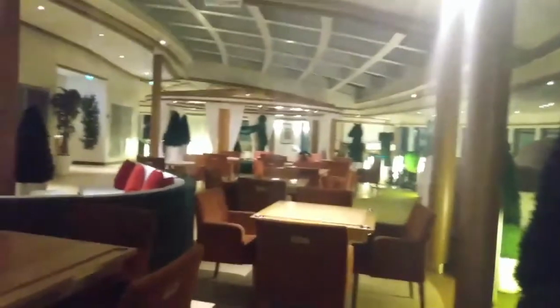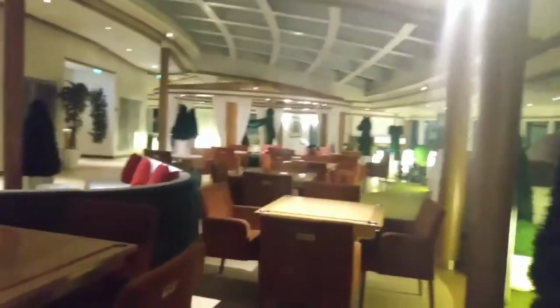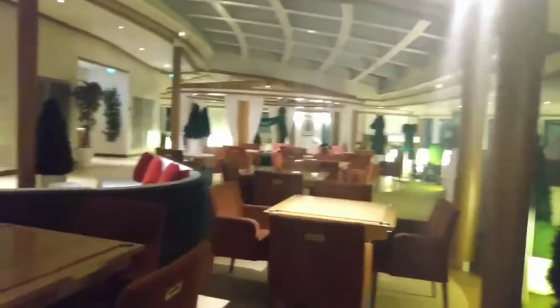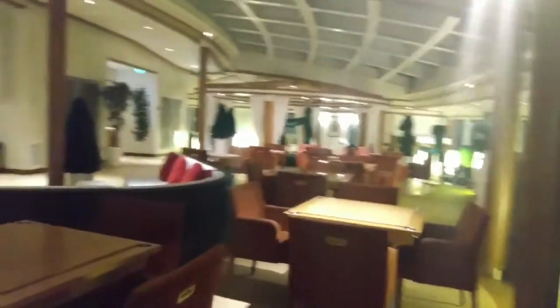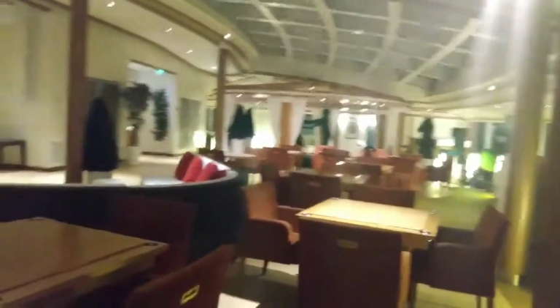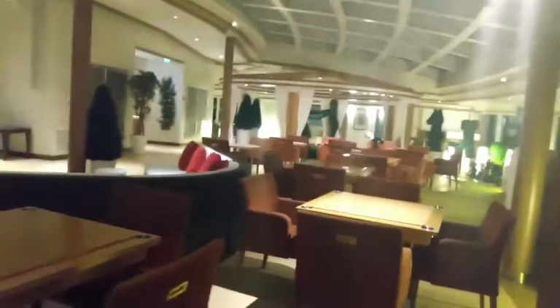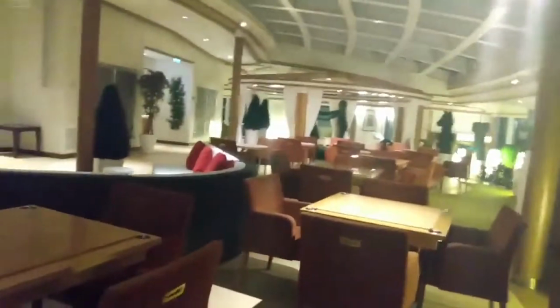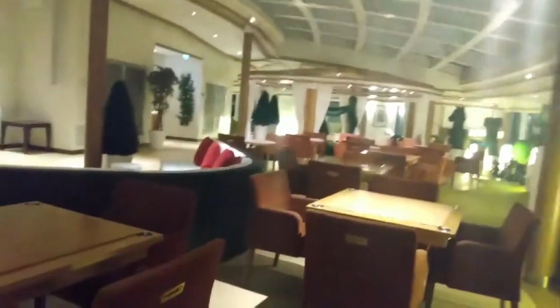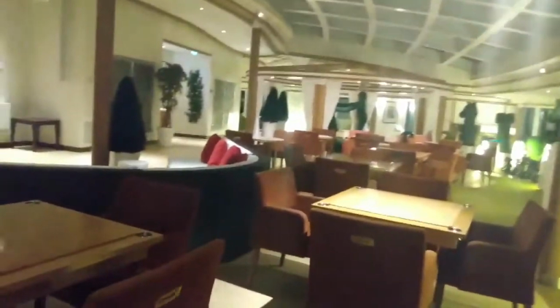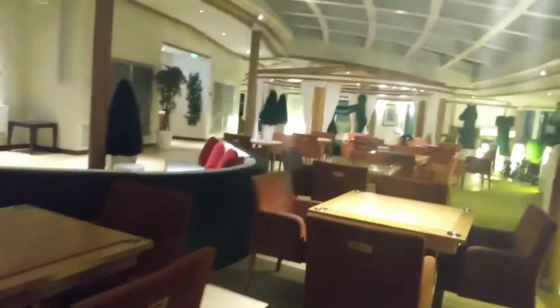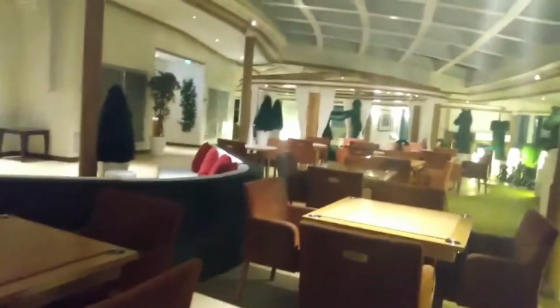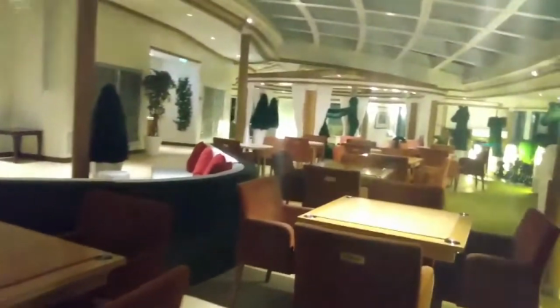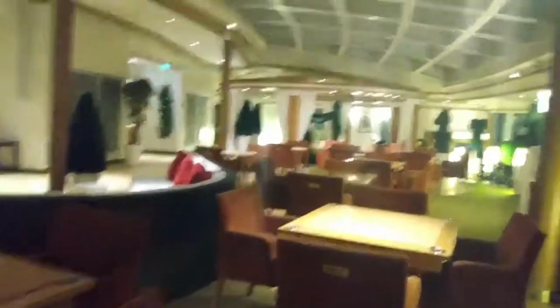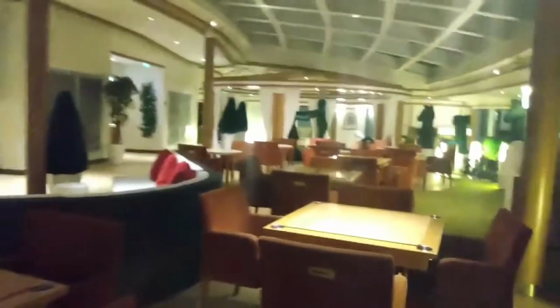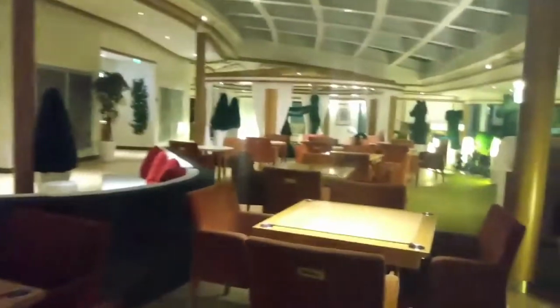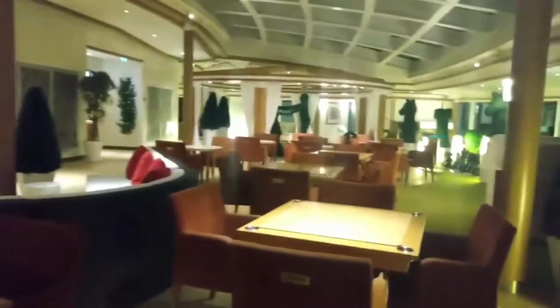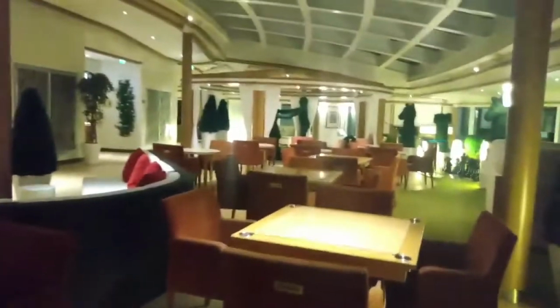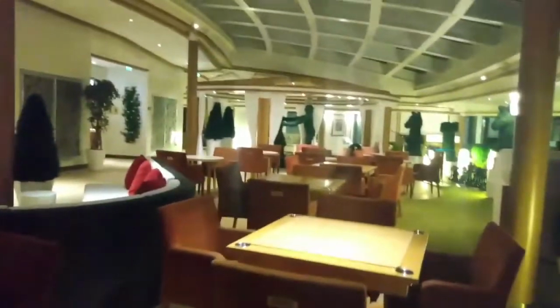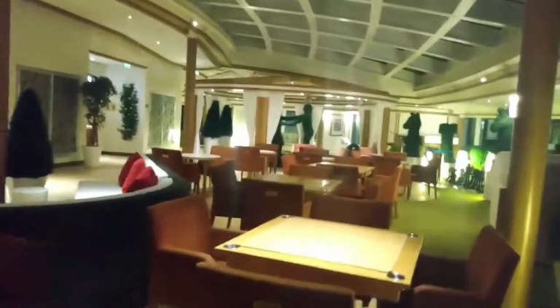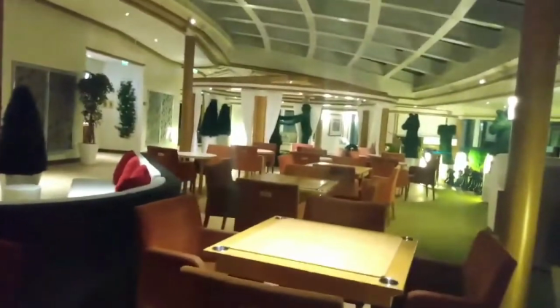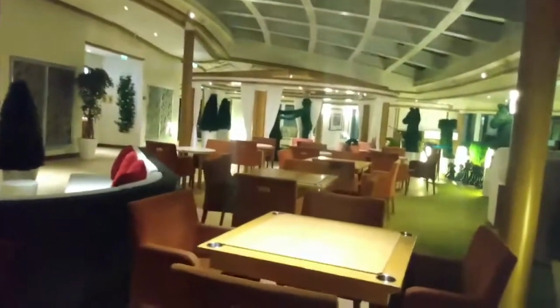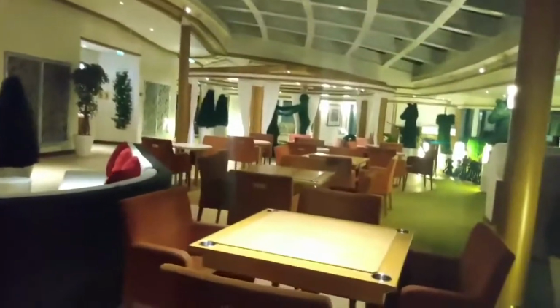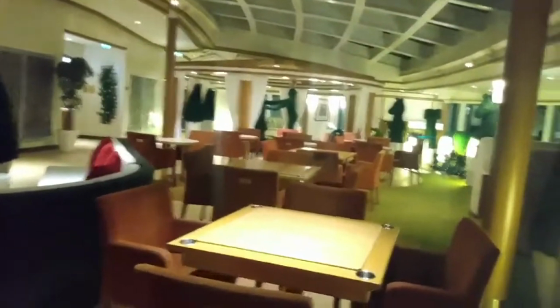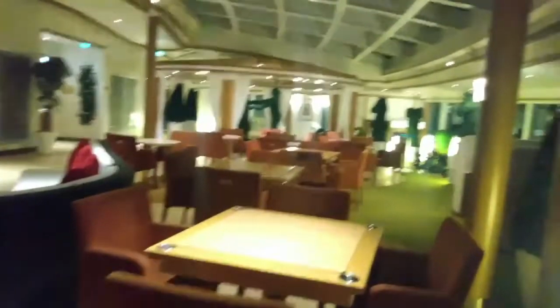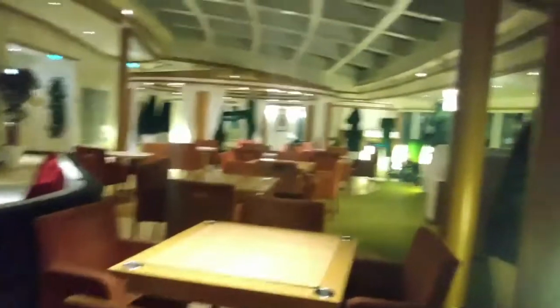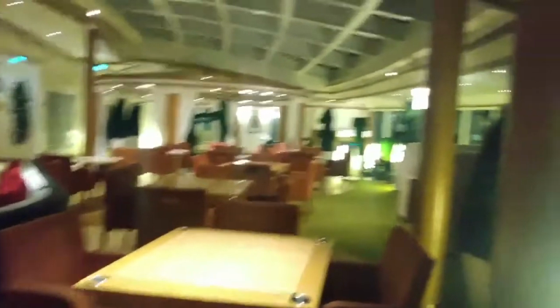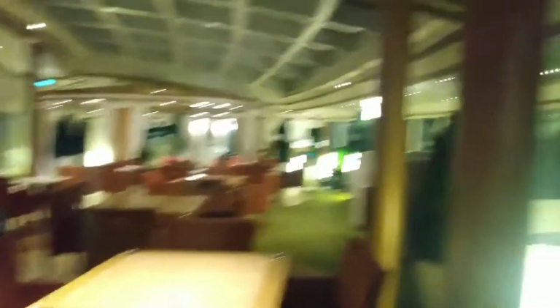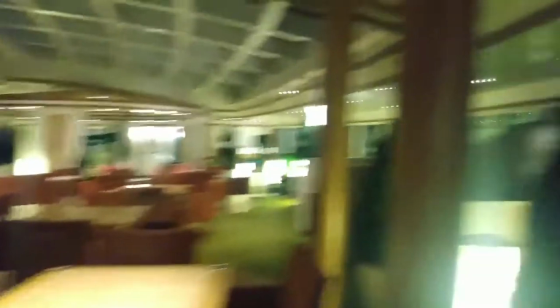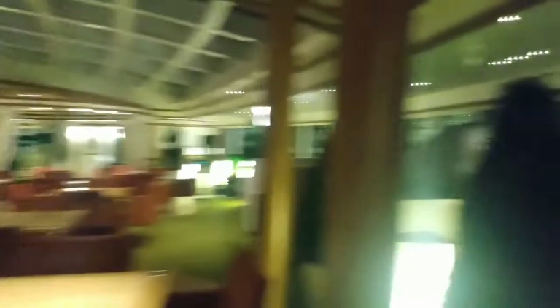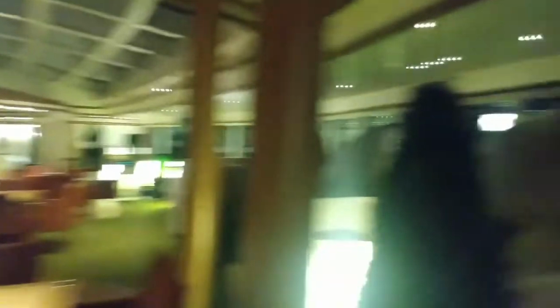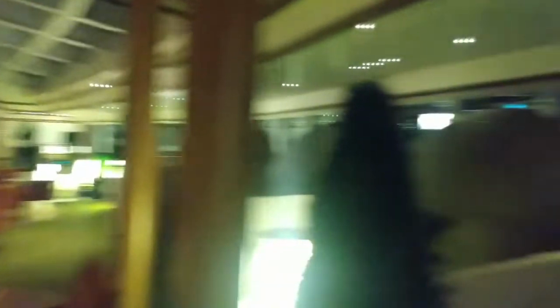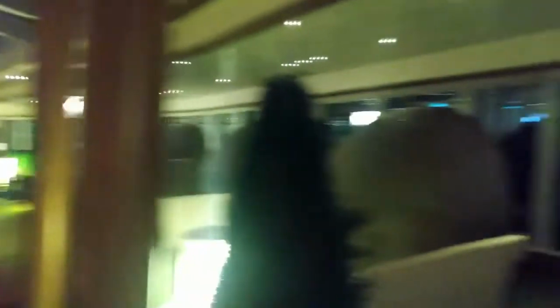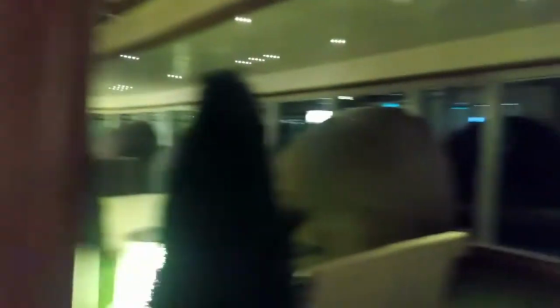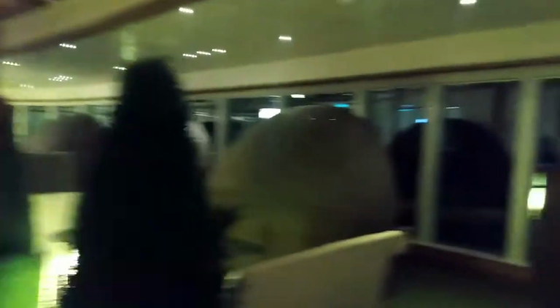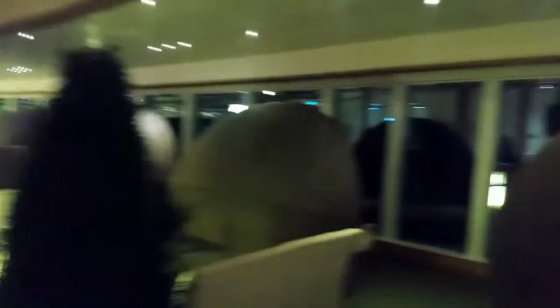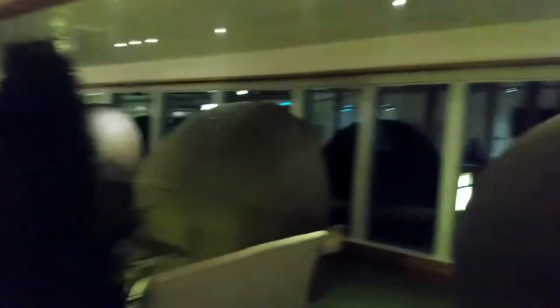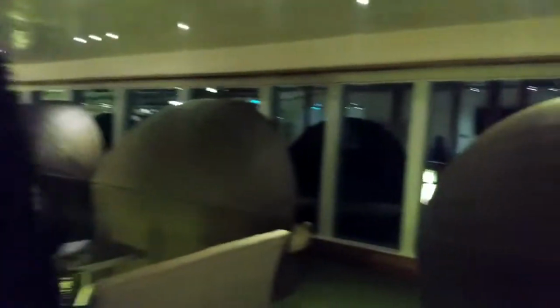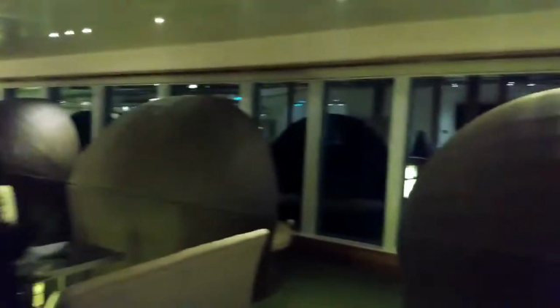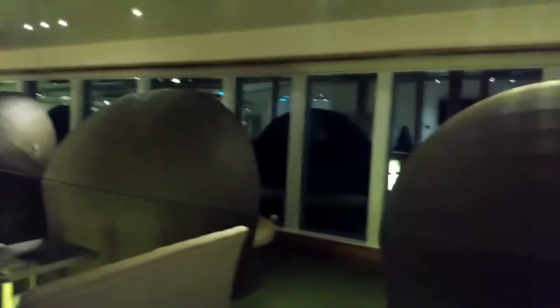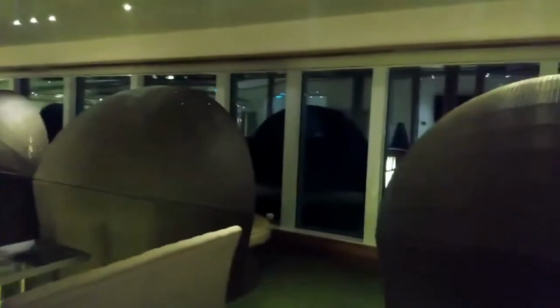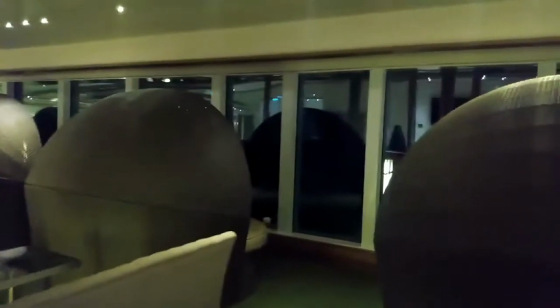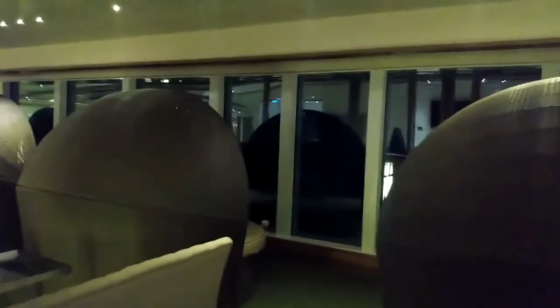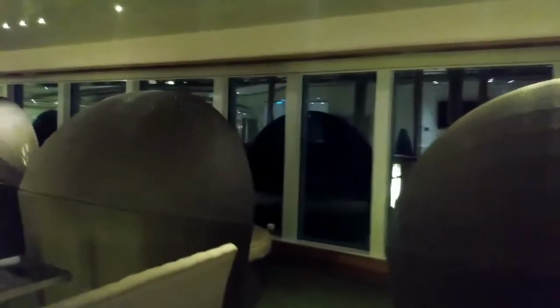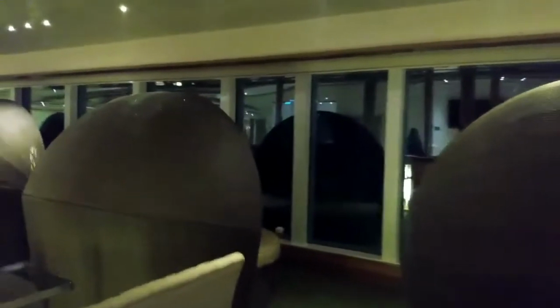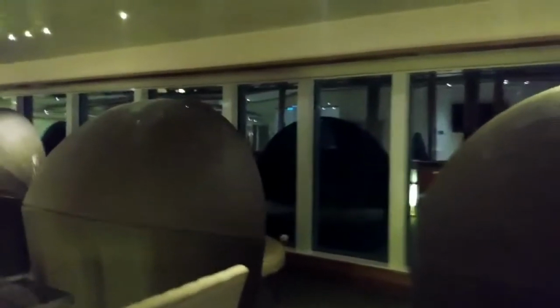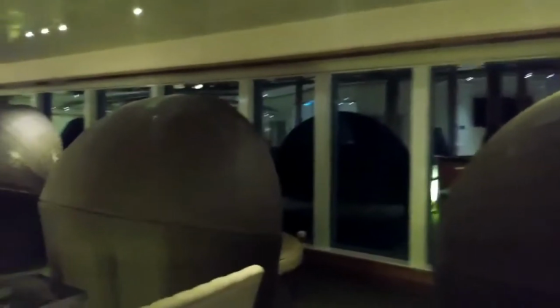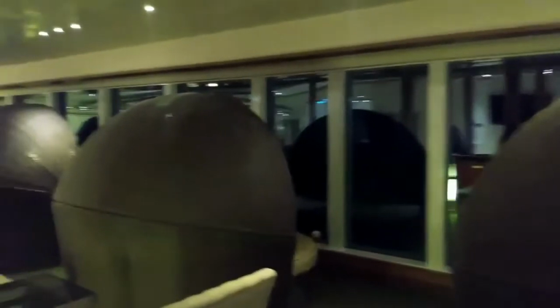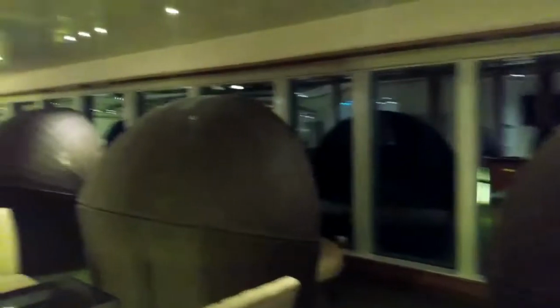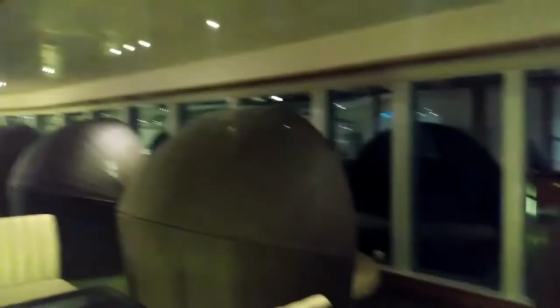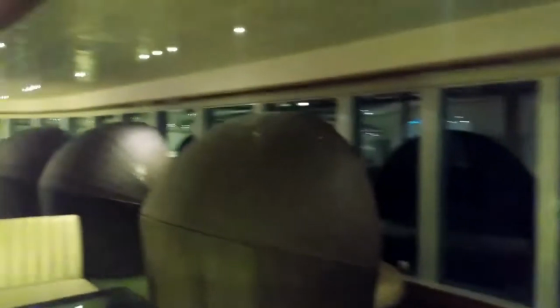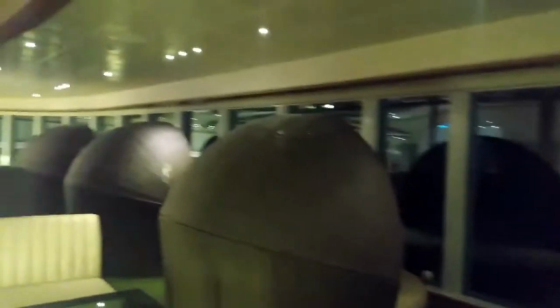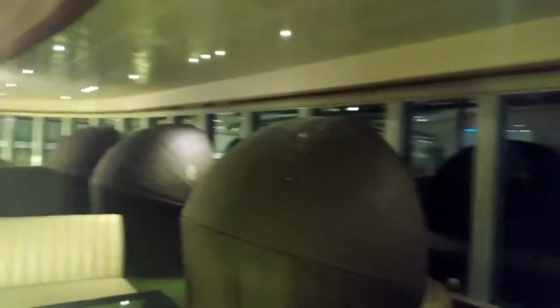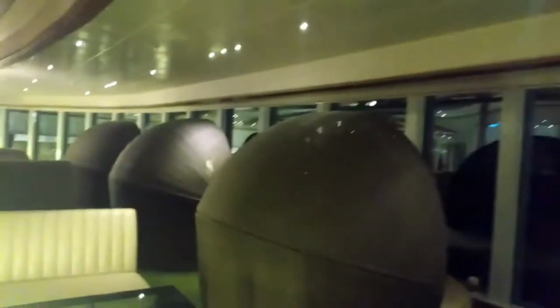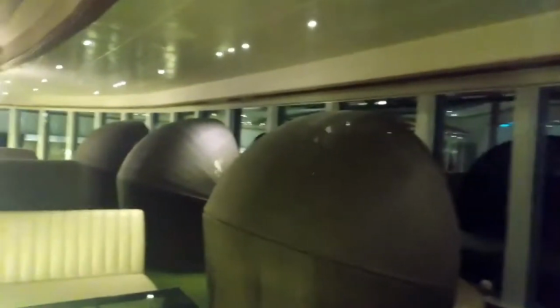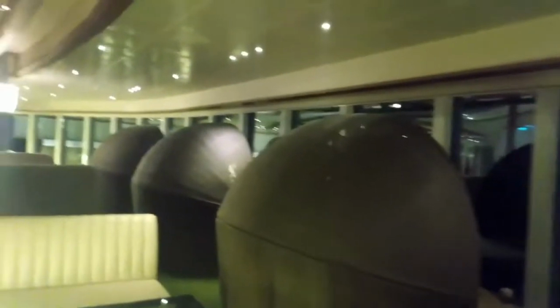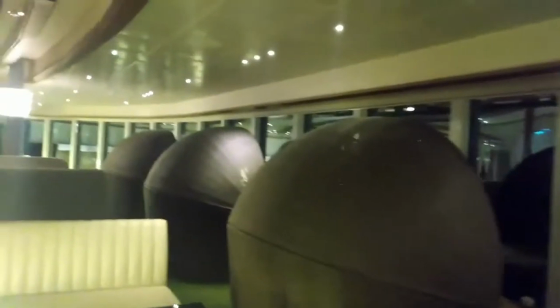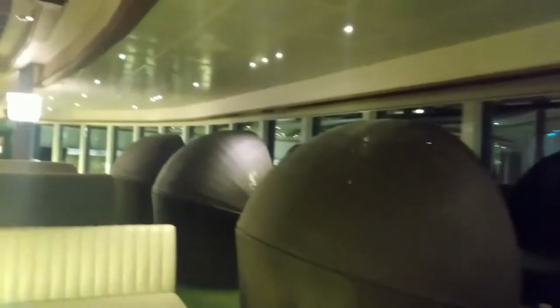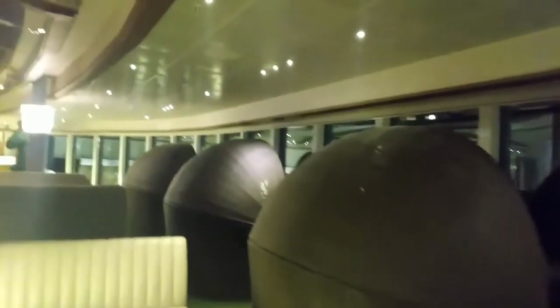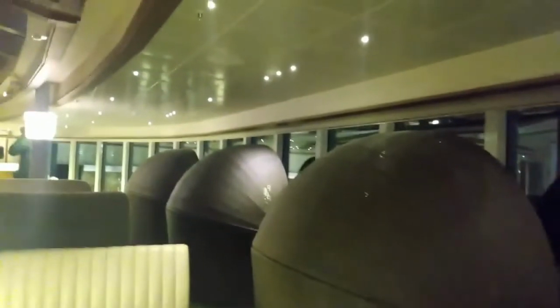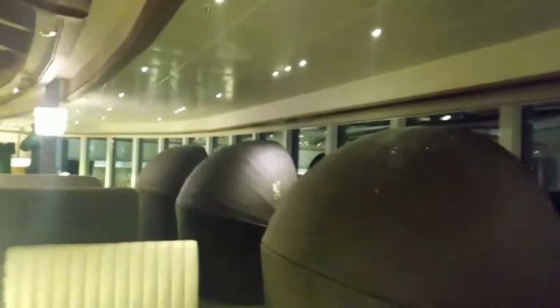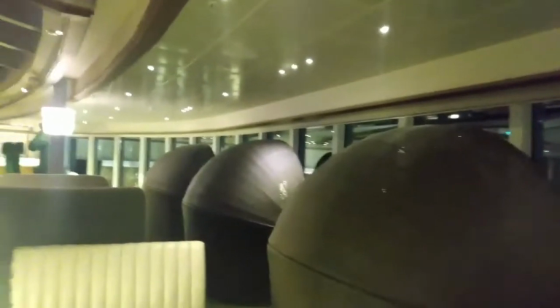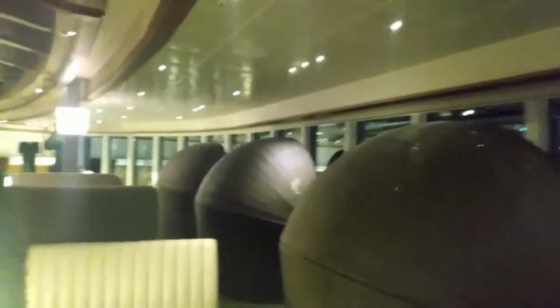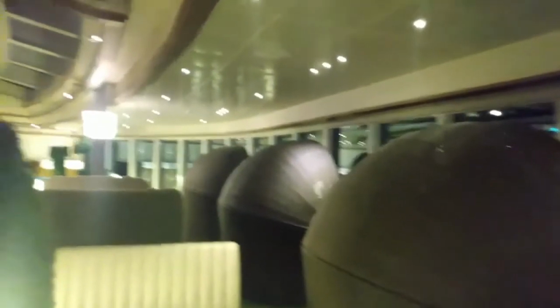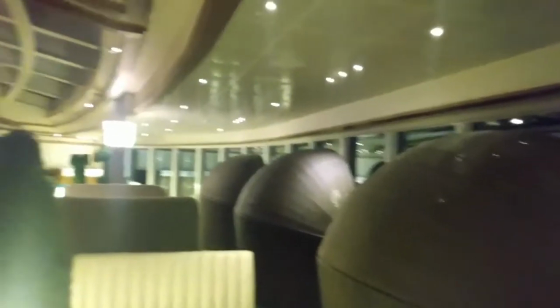There's a lot of card tables here. These clamshells run all the way along the front.